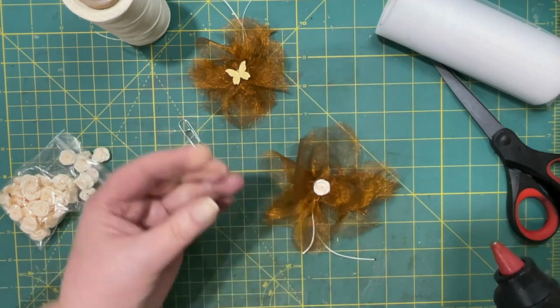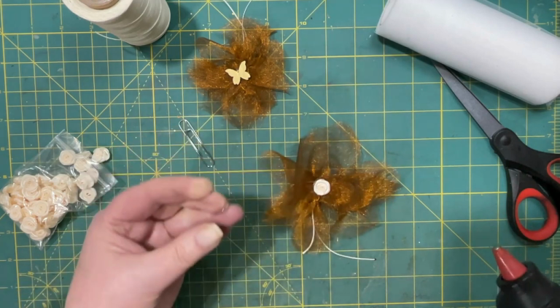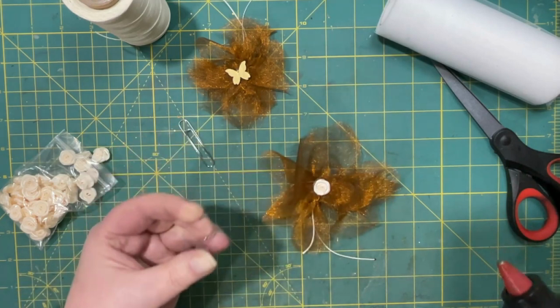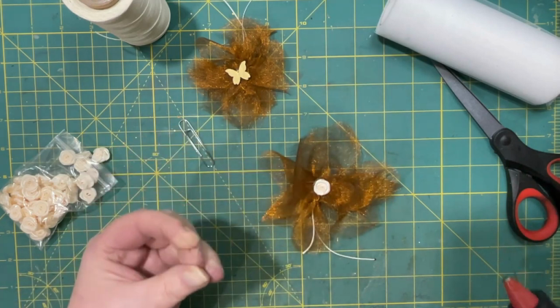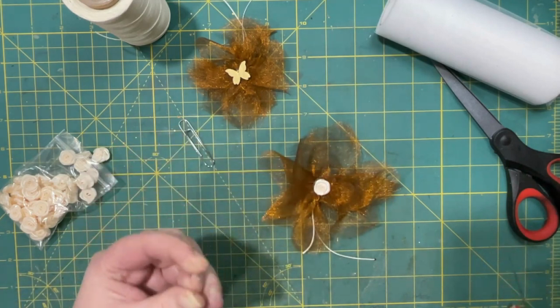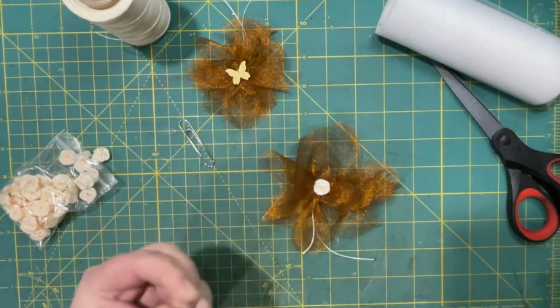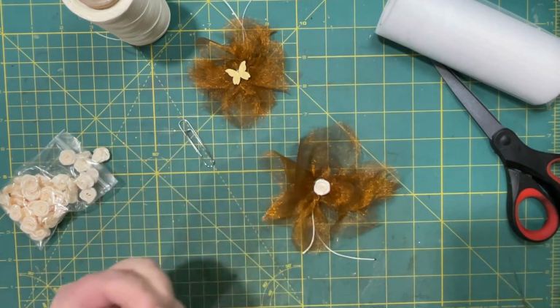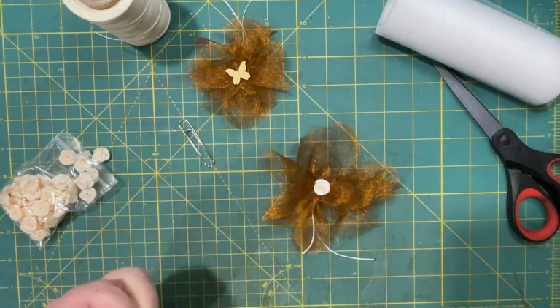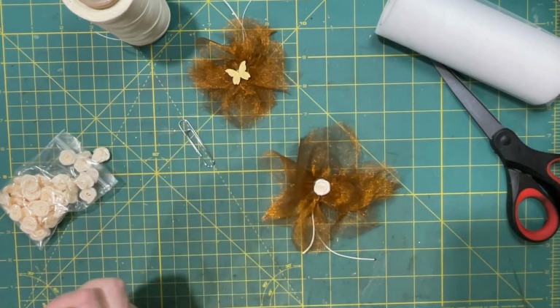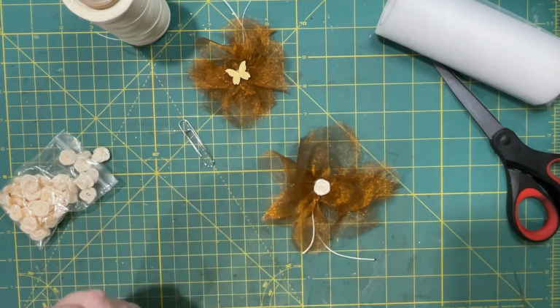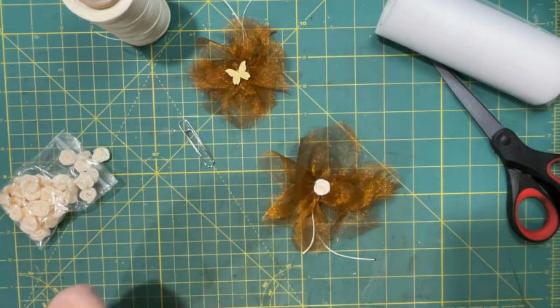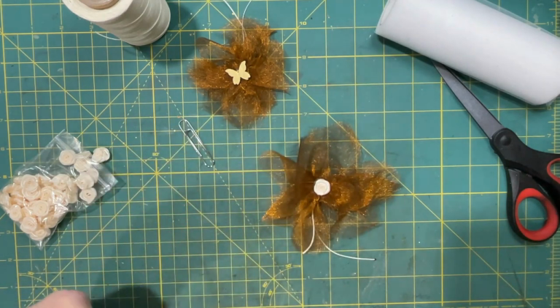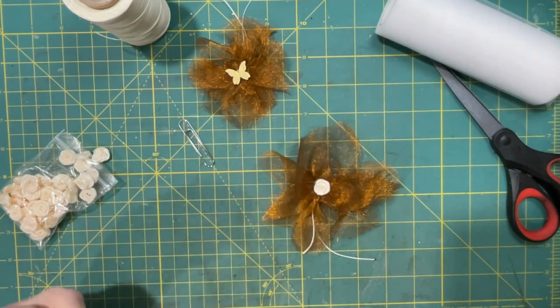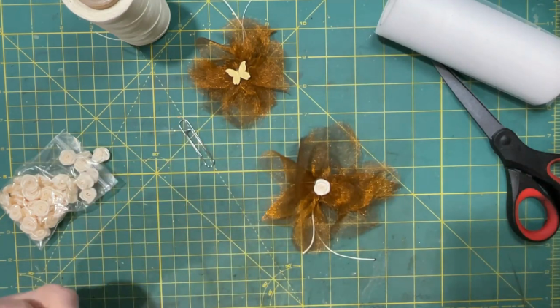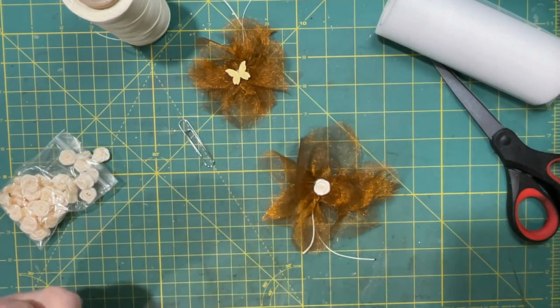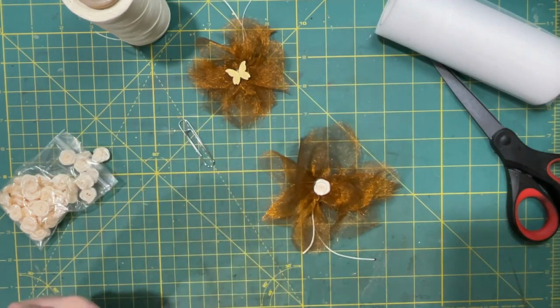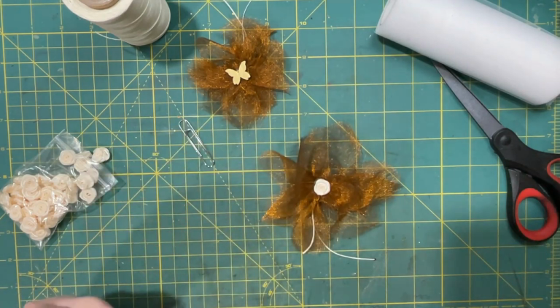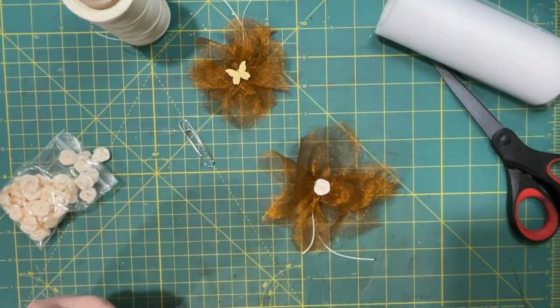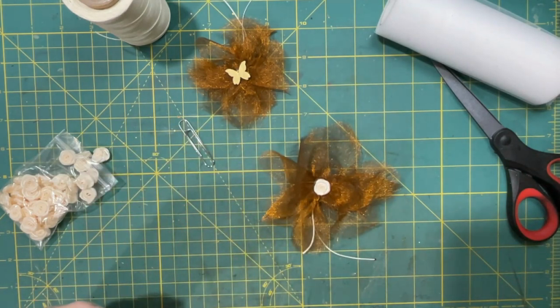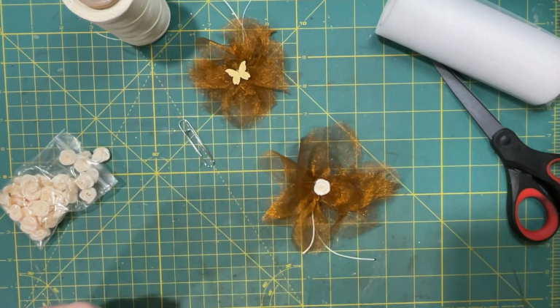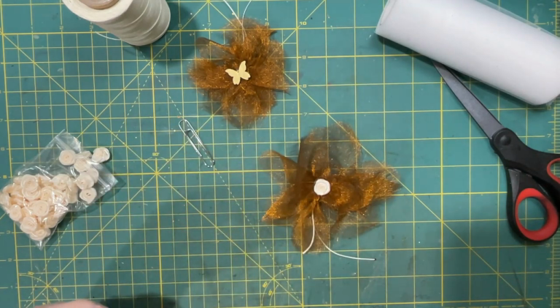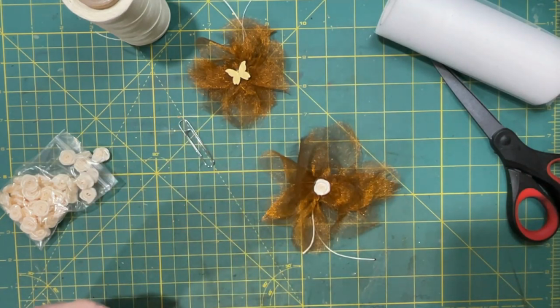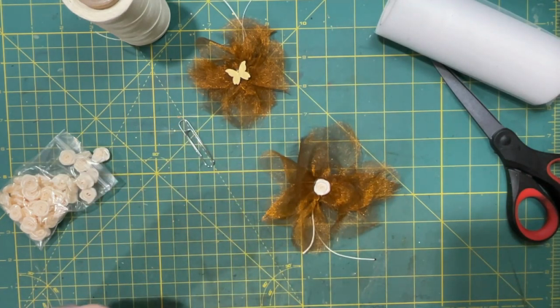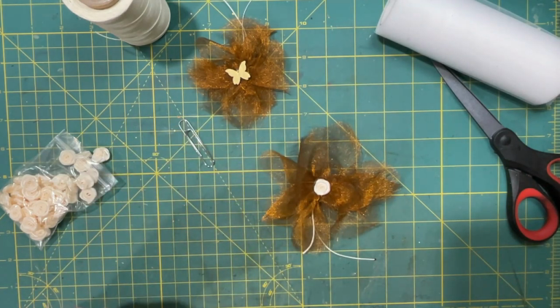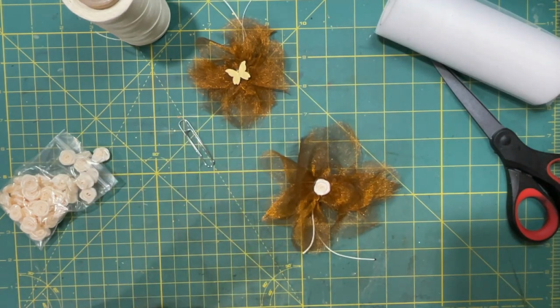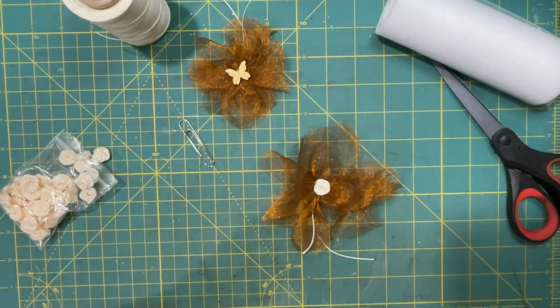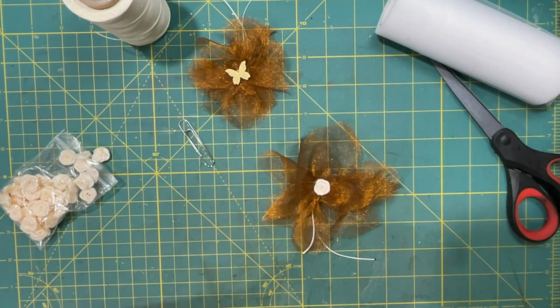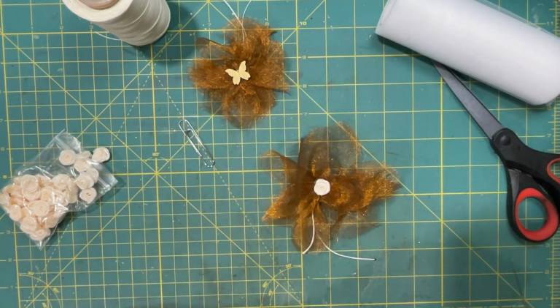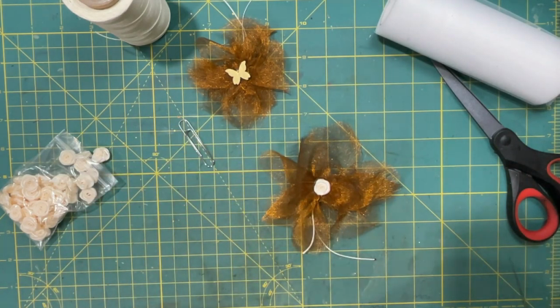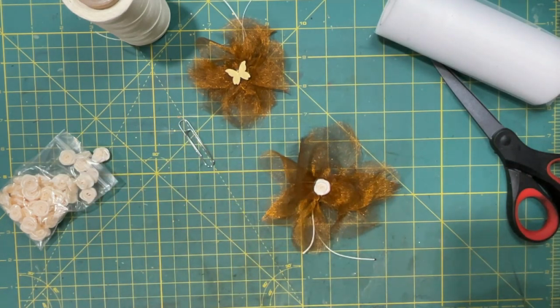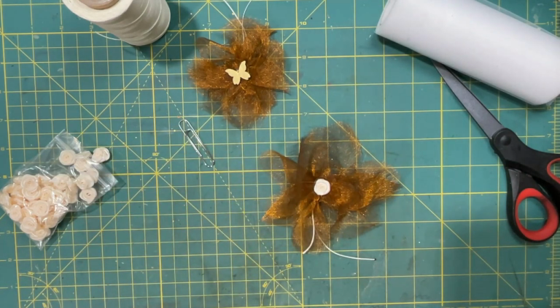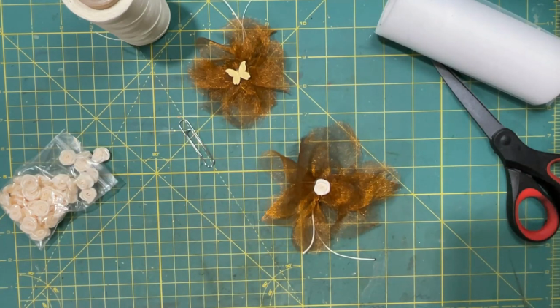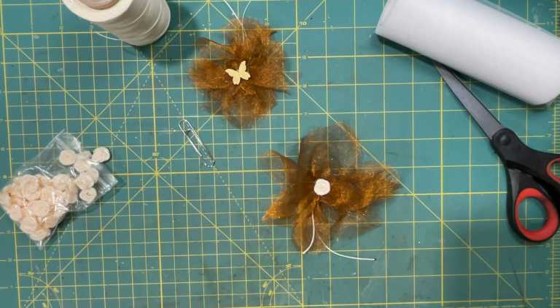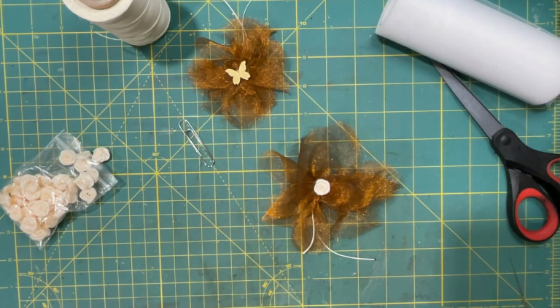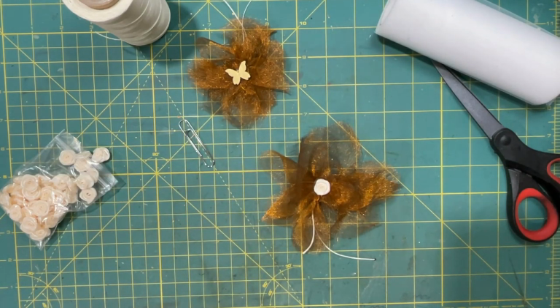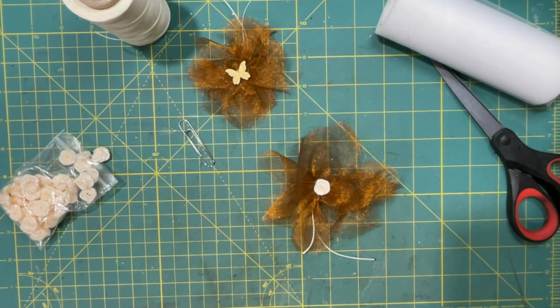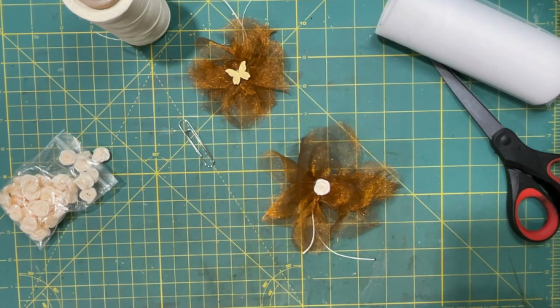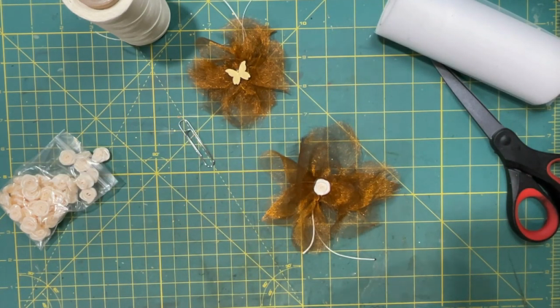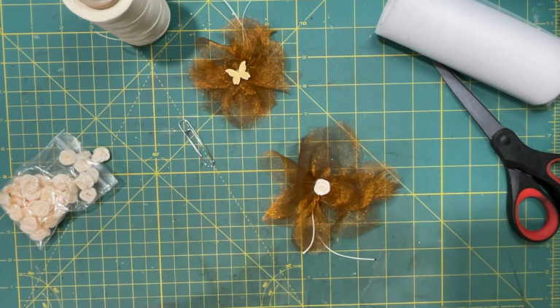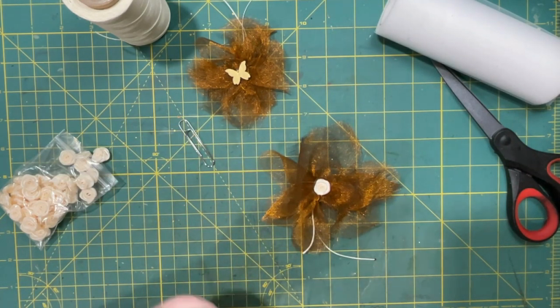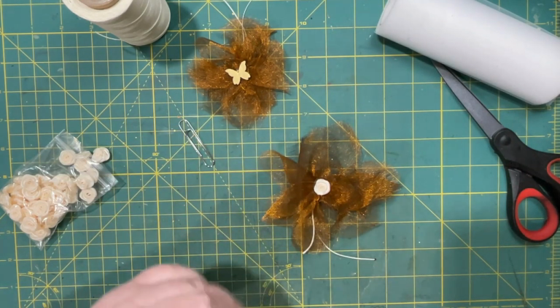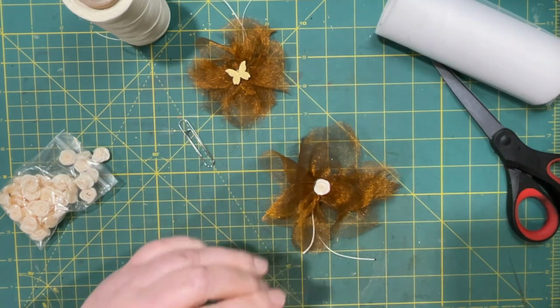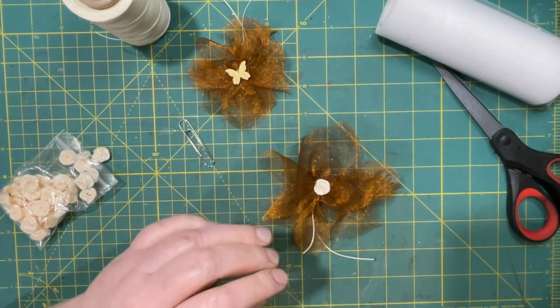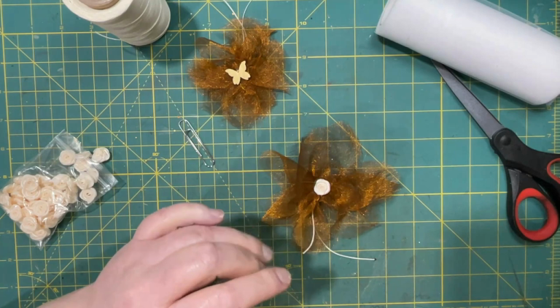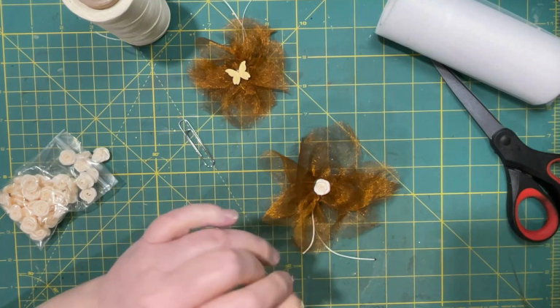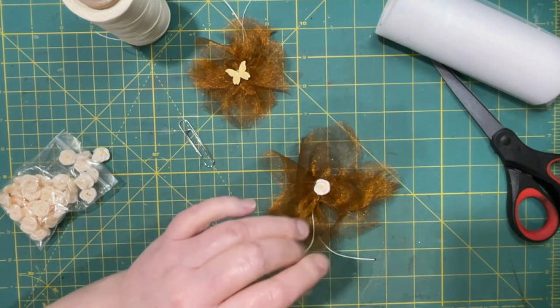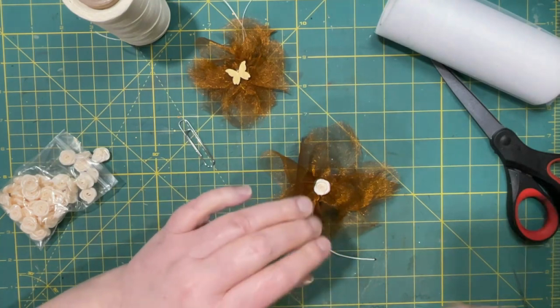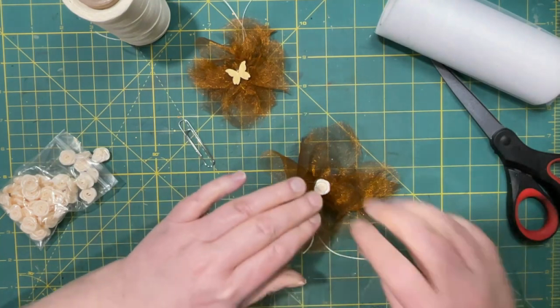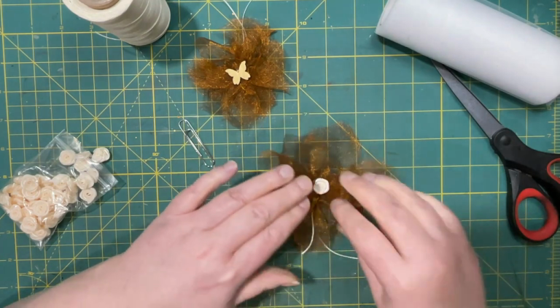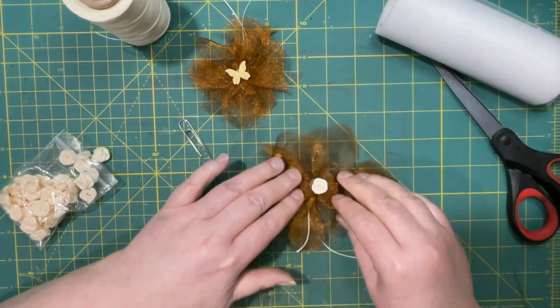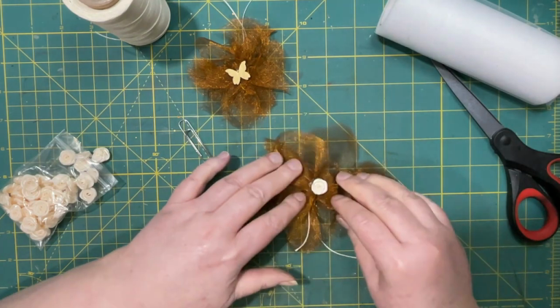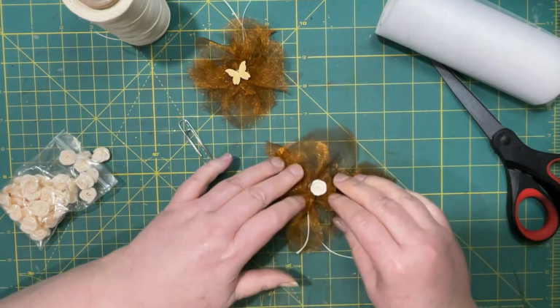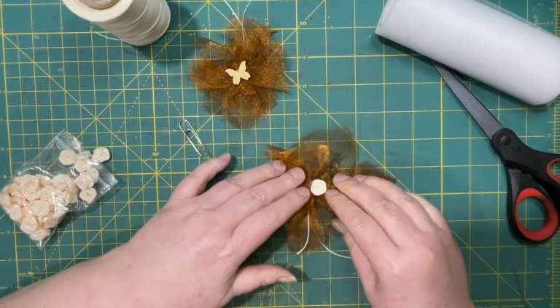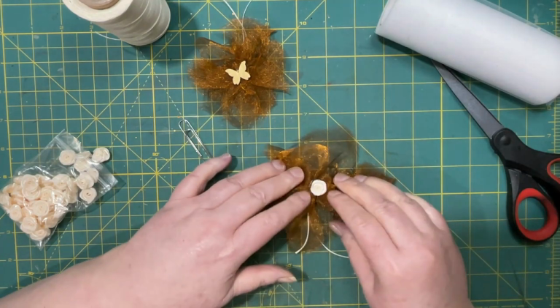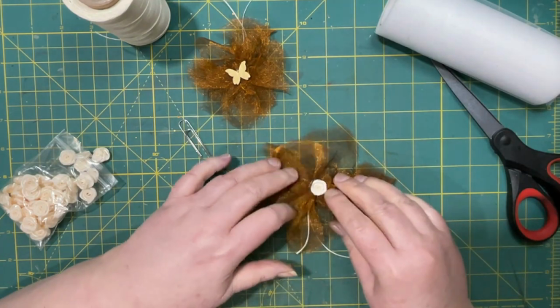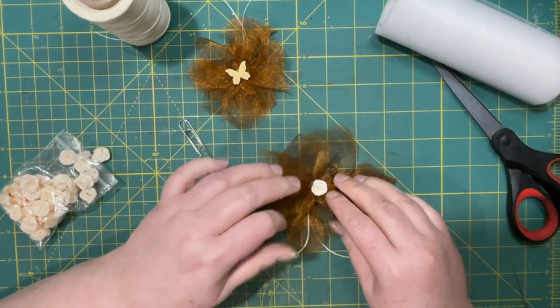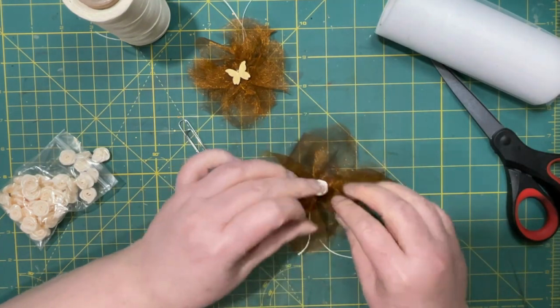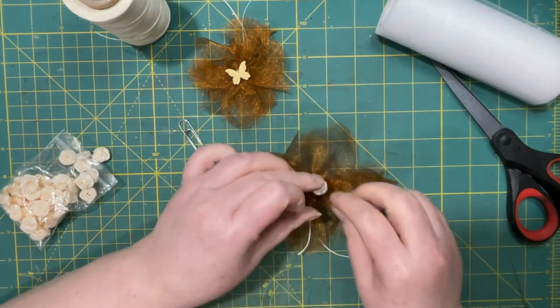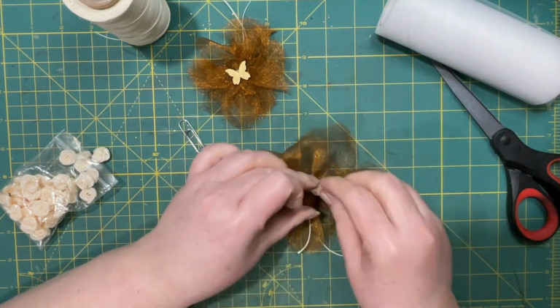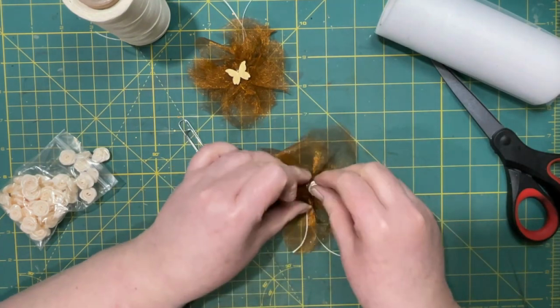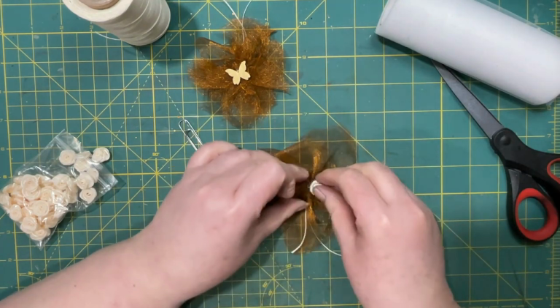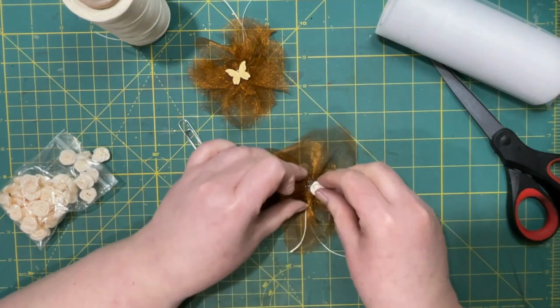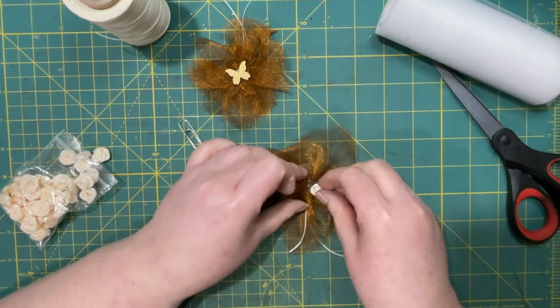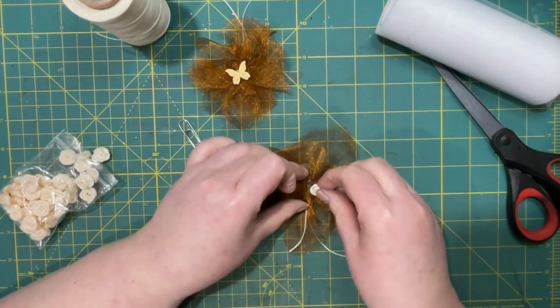Ouch — careful with that hot glue! Don't you understand hot glue?